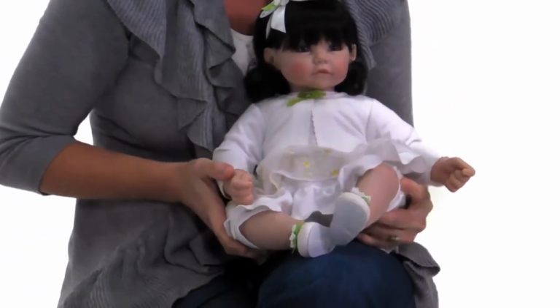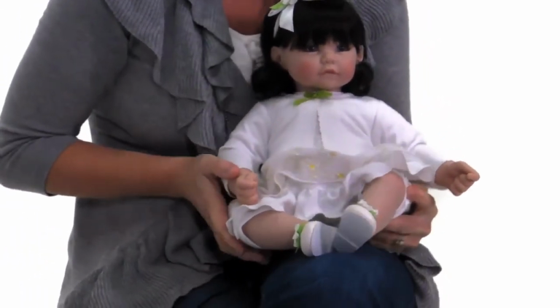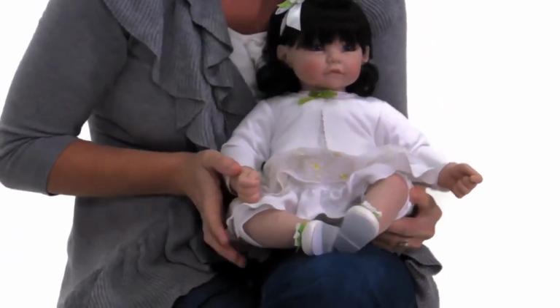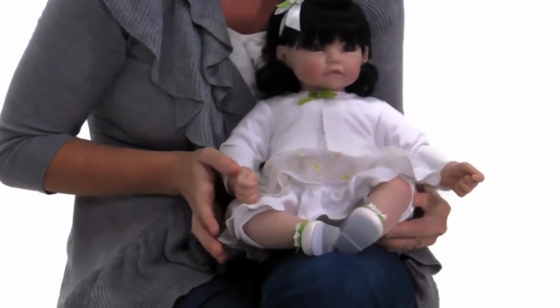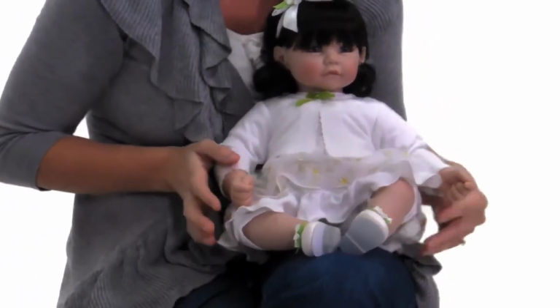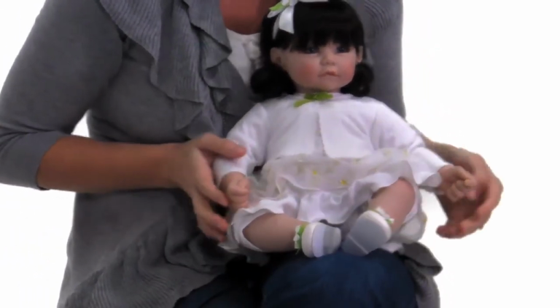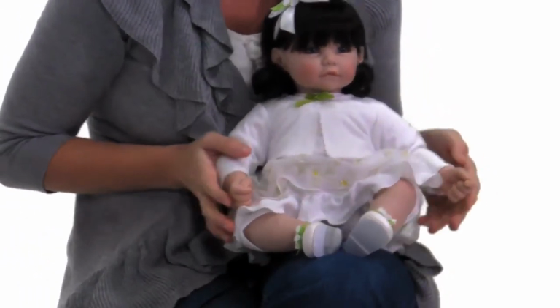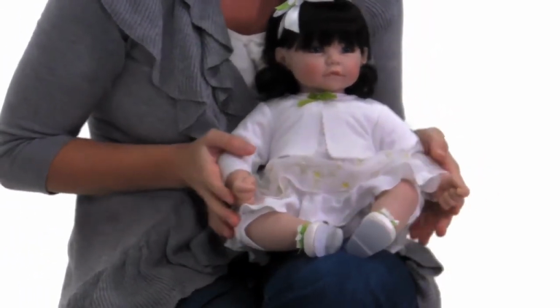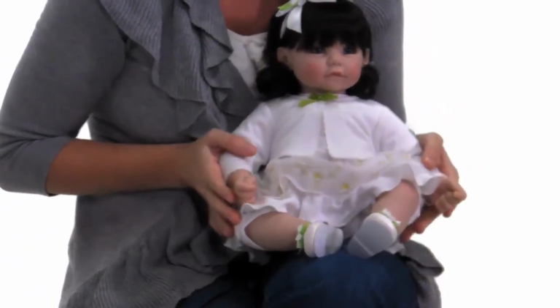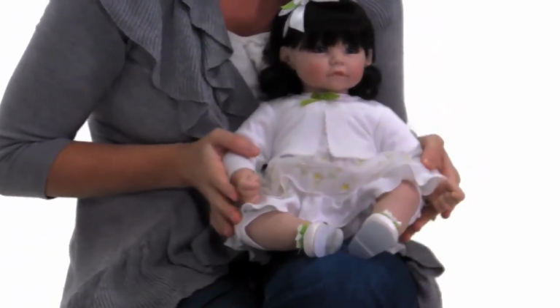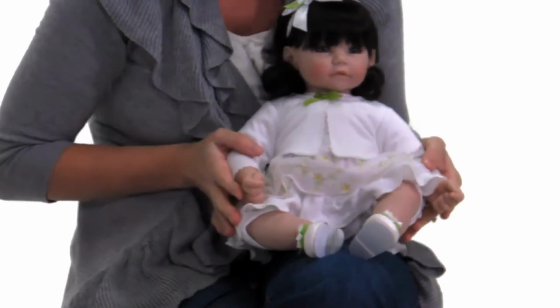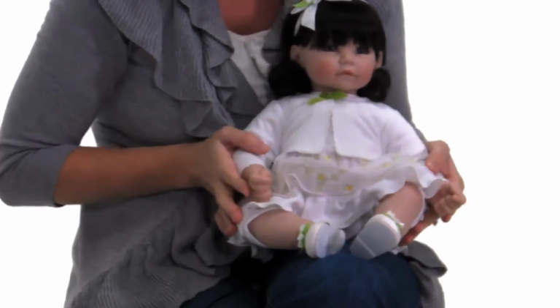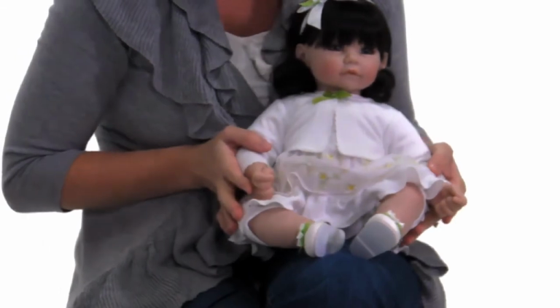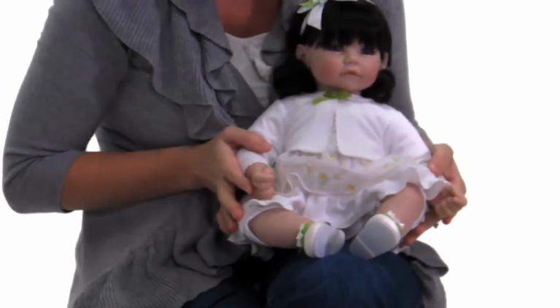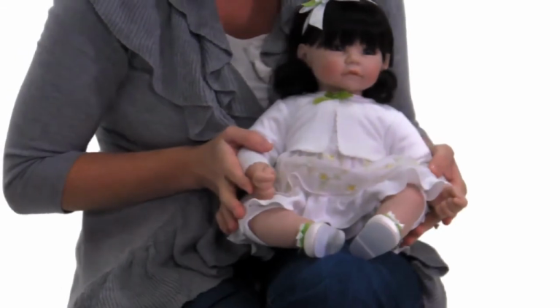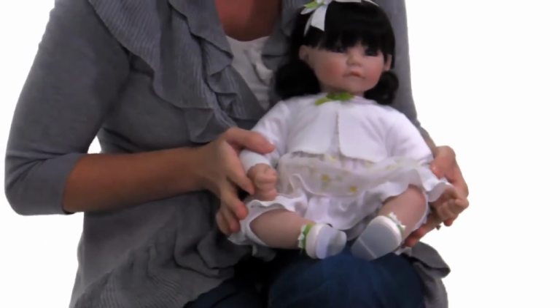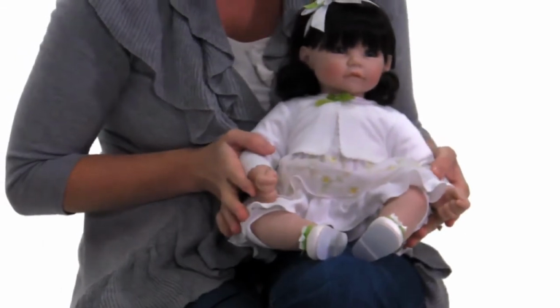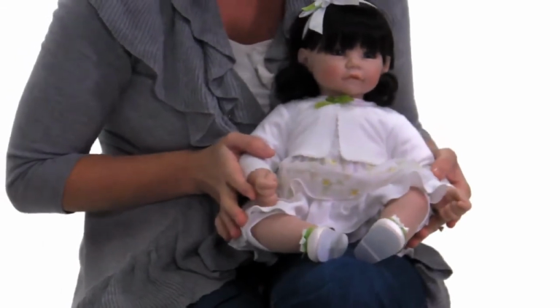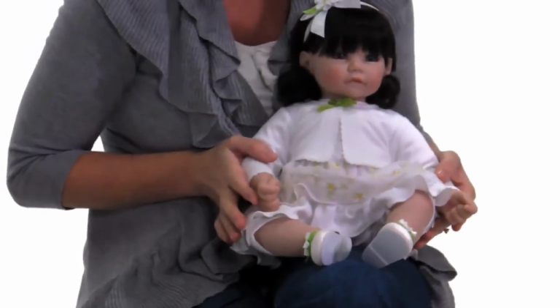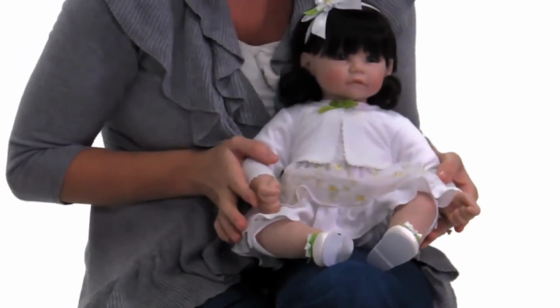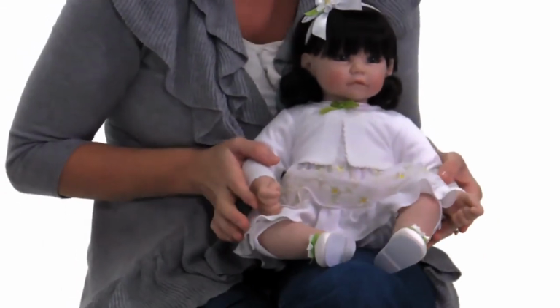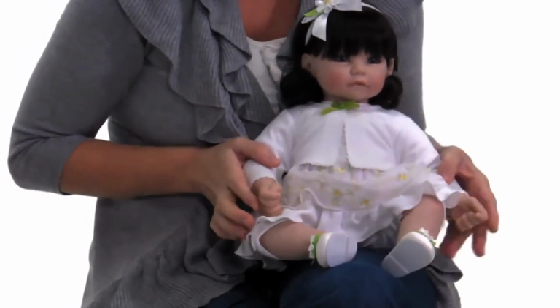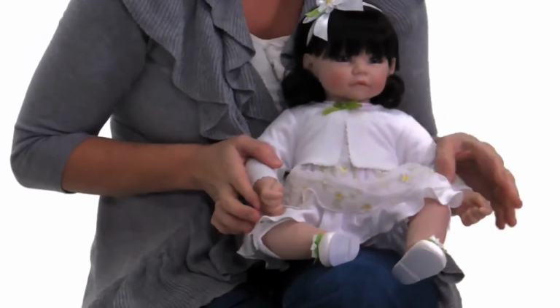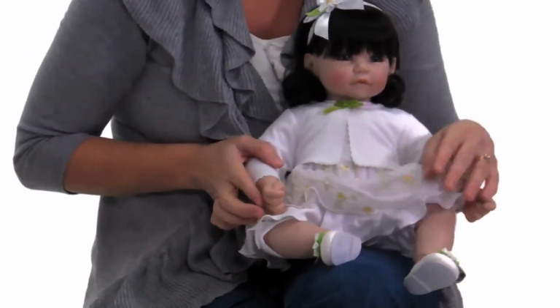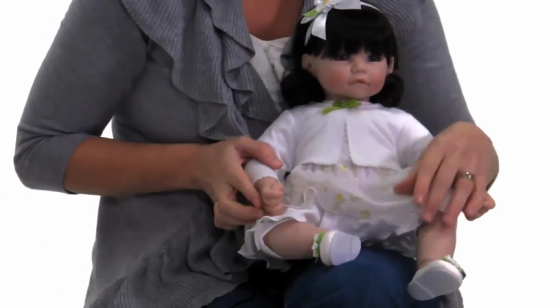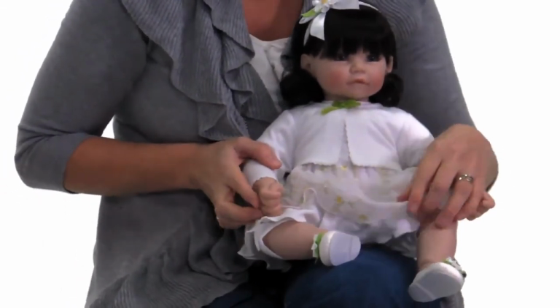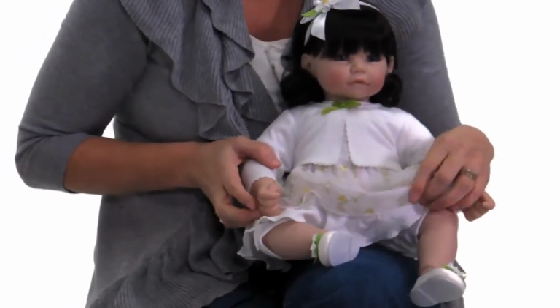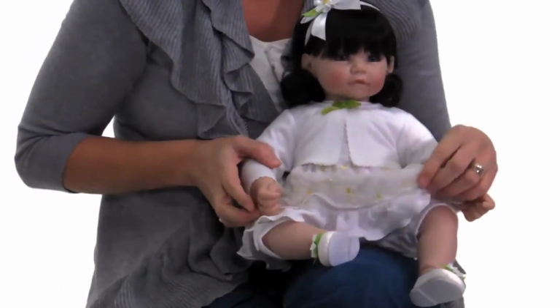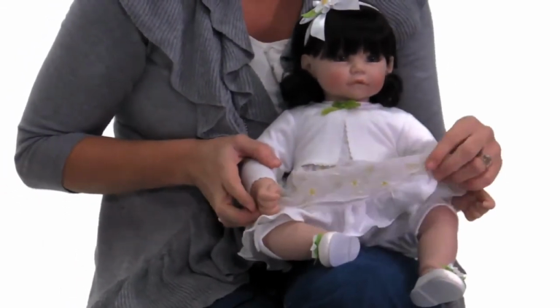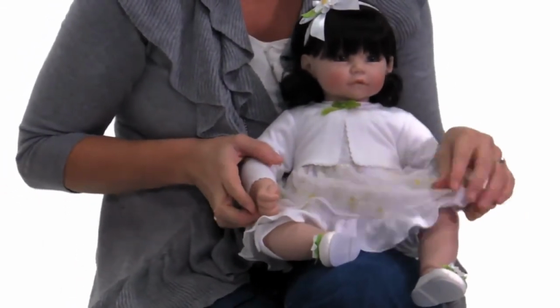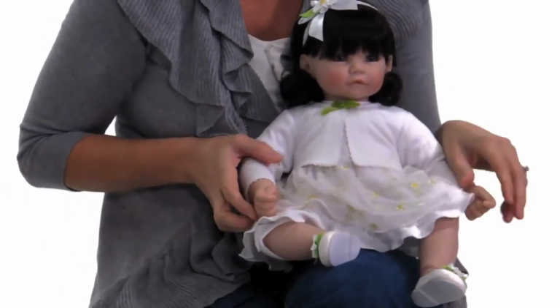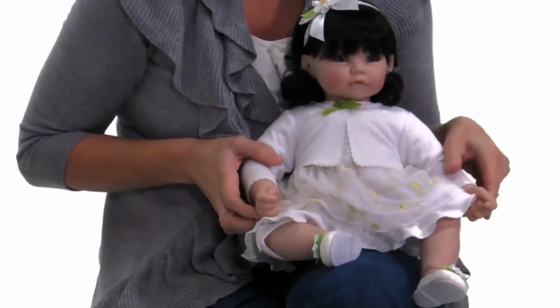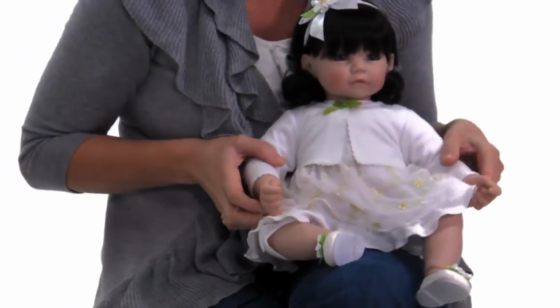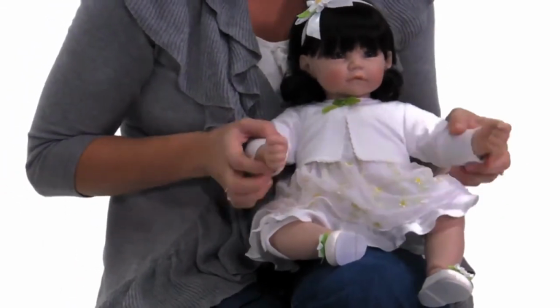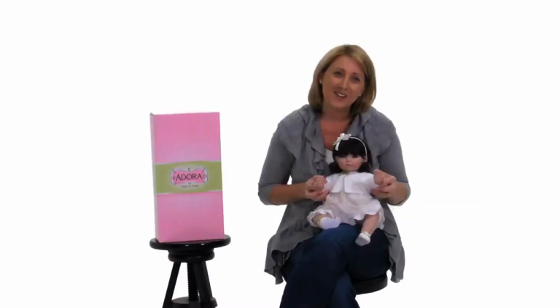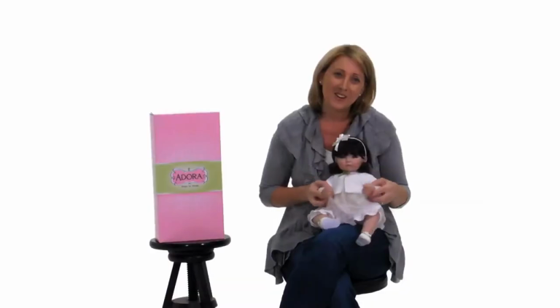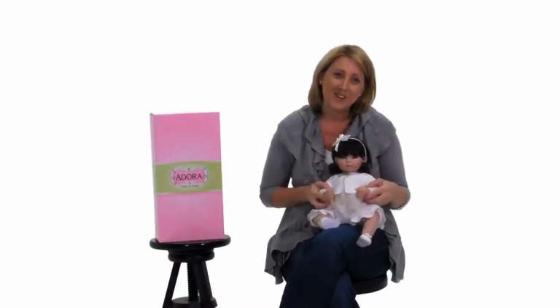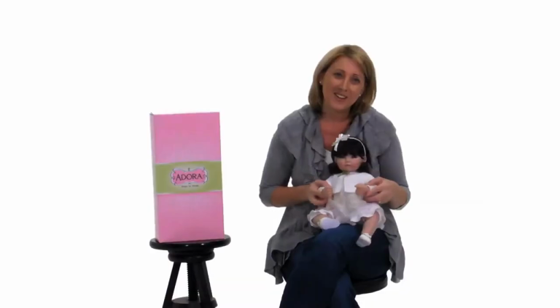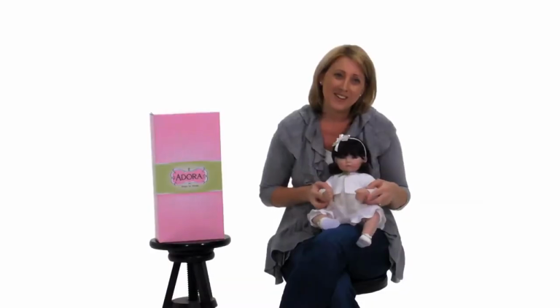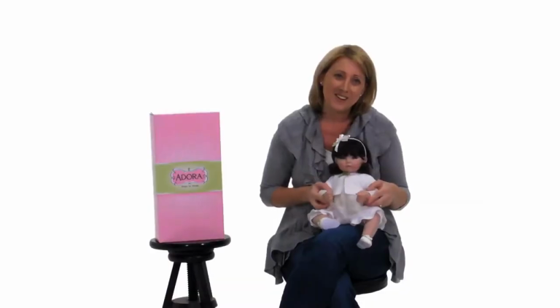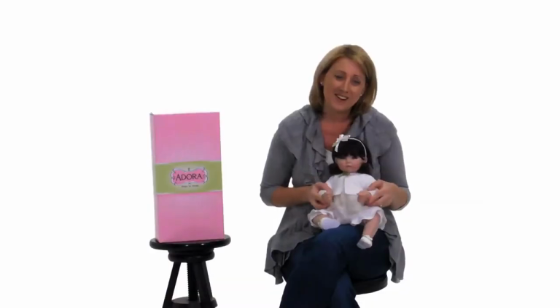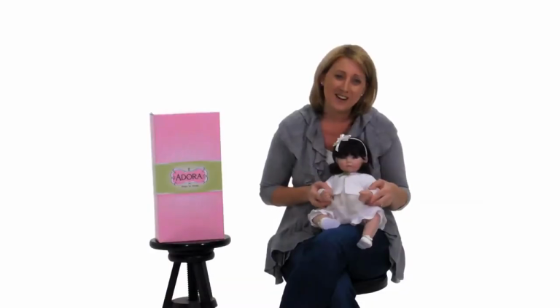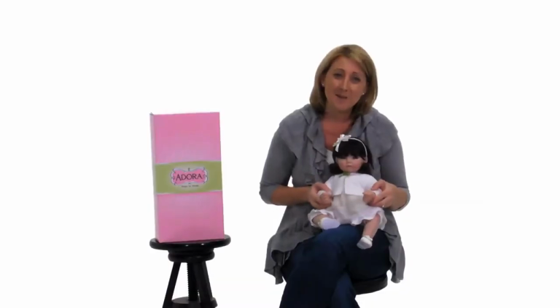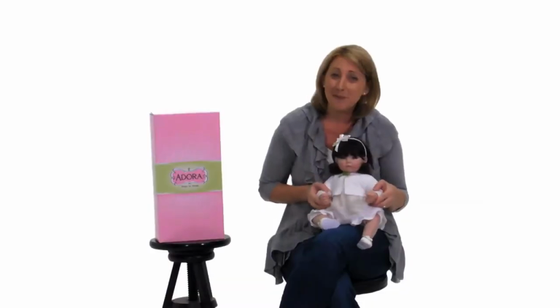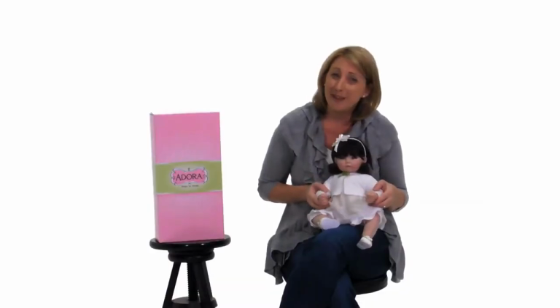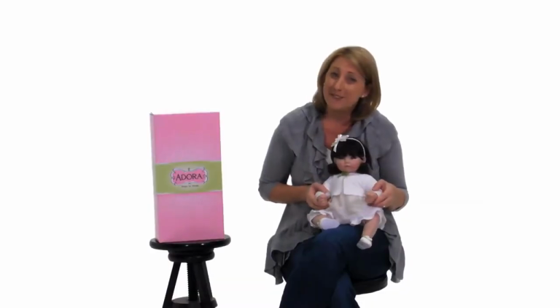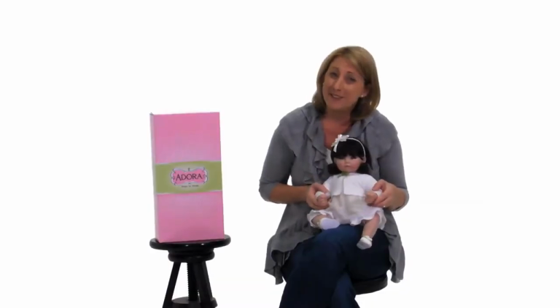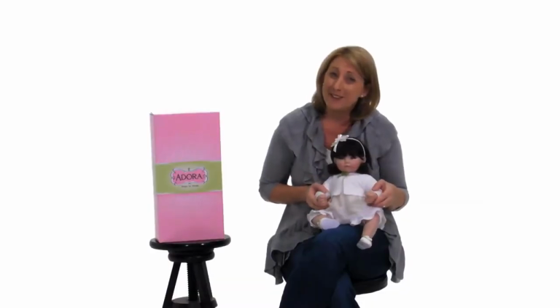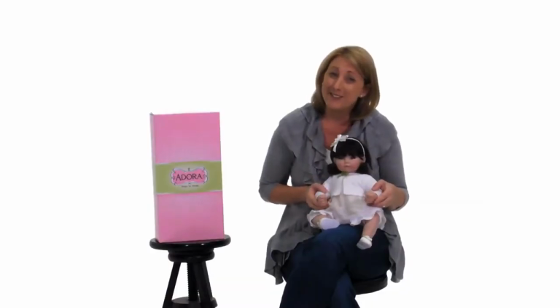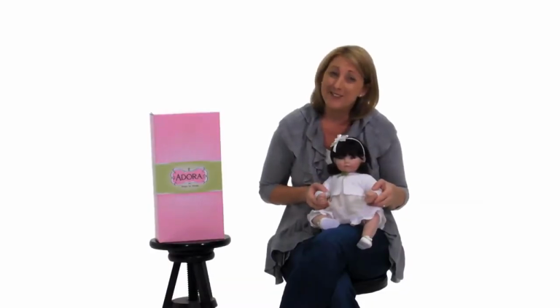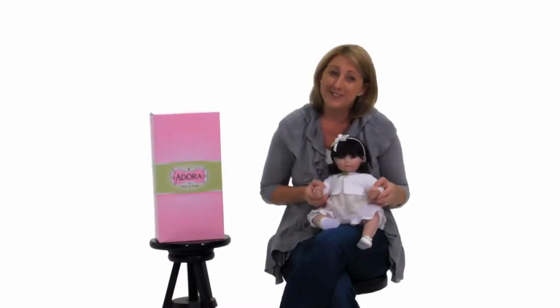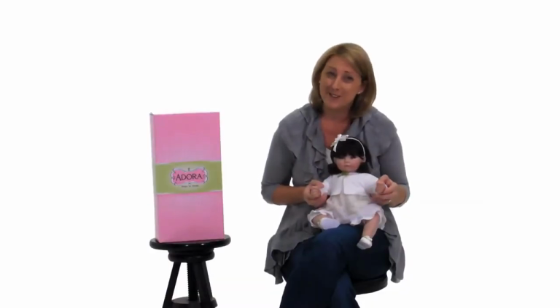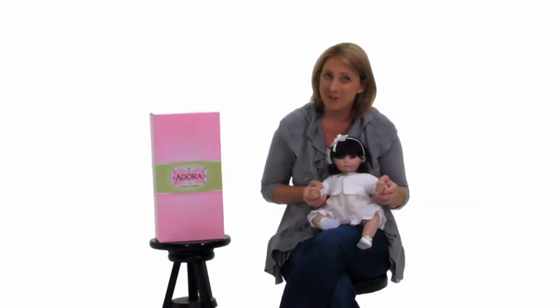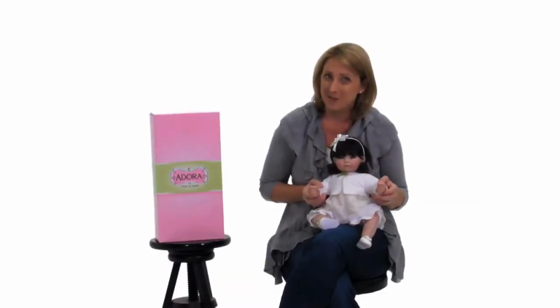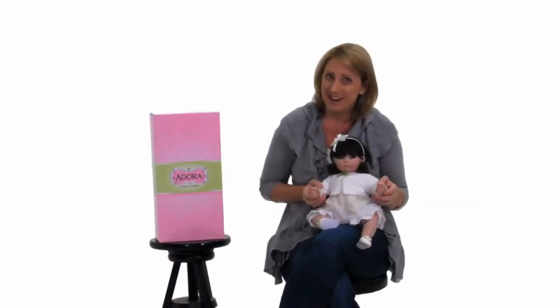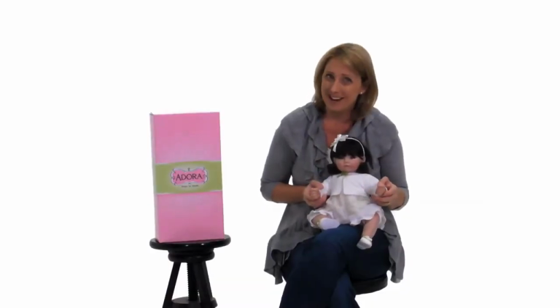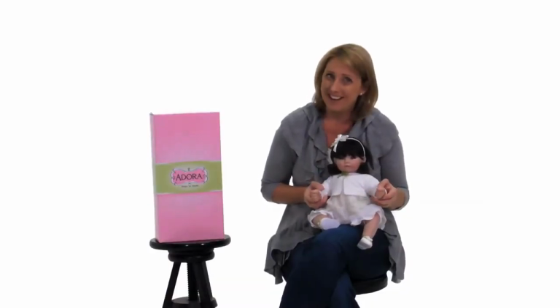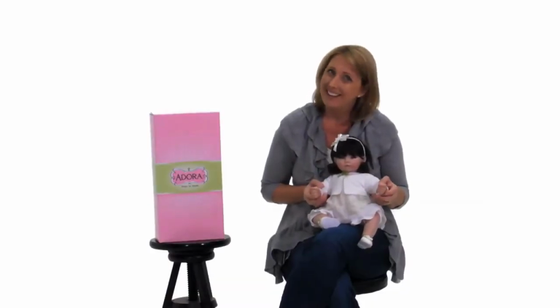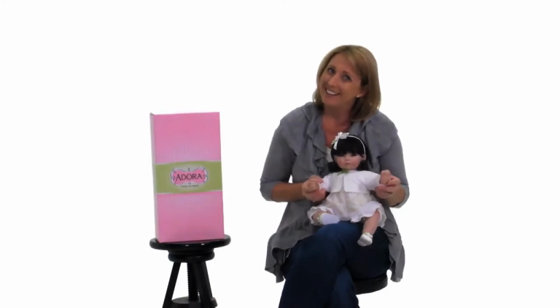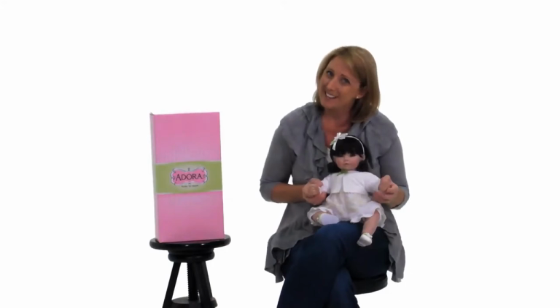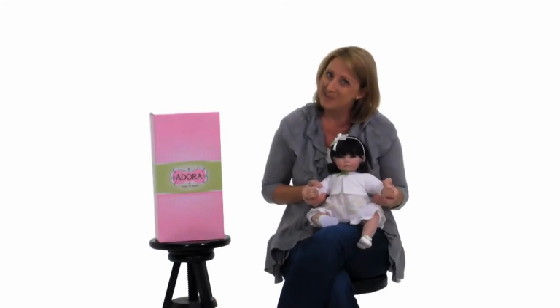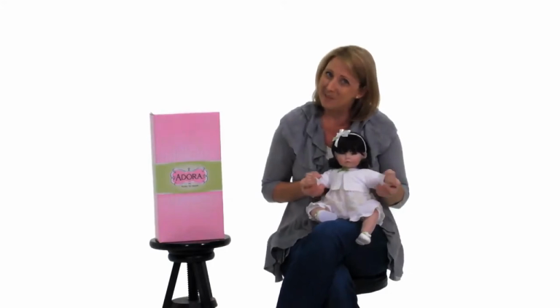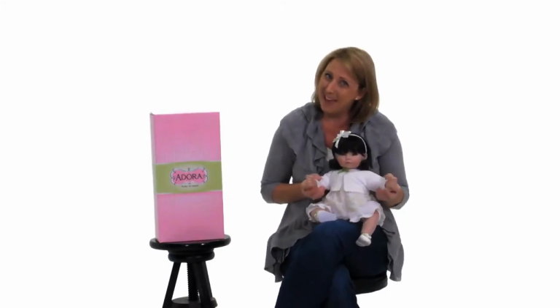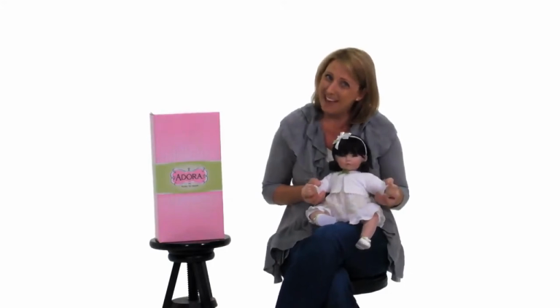All Adore Baby dolls are handmade, and this doll is ready to go in the garden and play with you. So are you ready? Let's play!